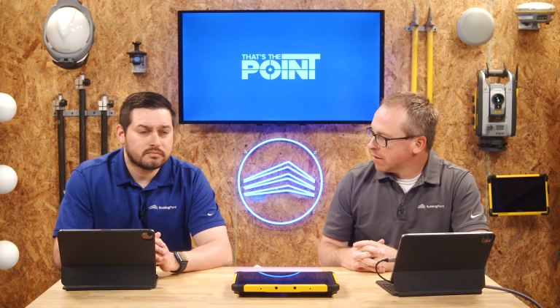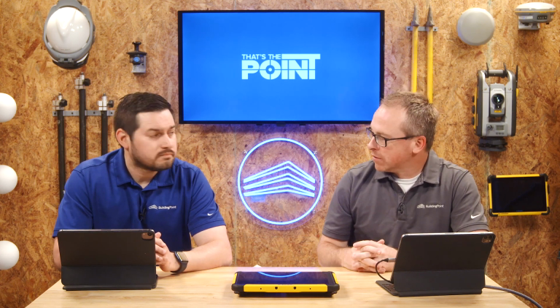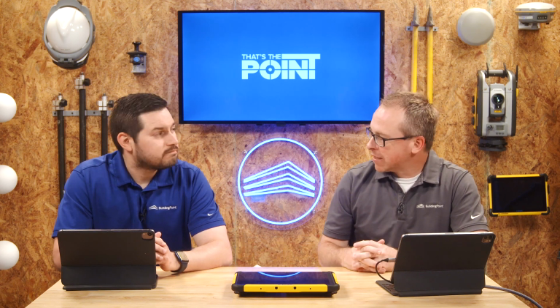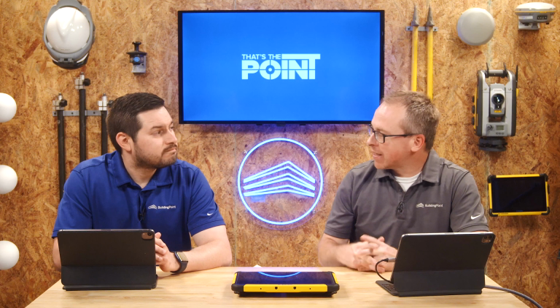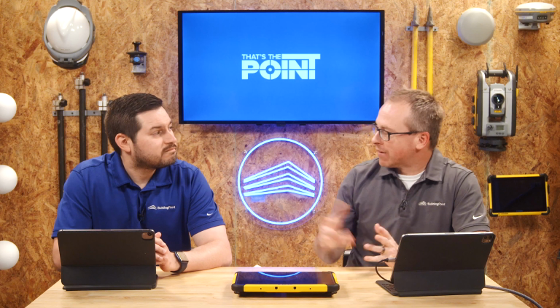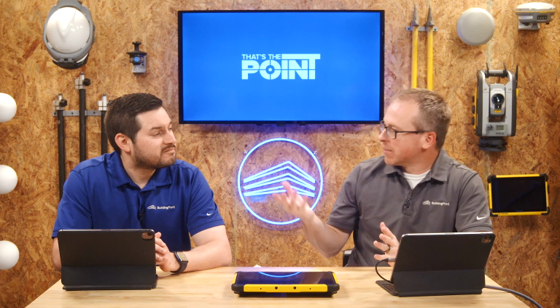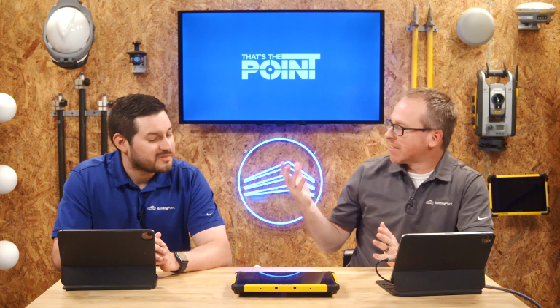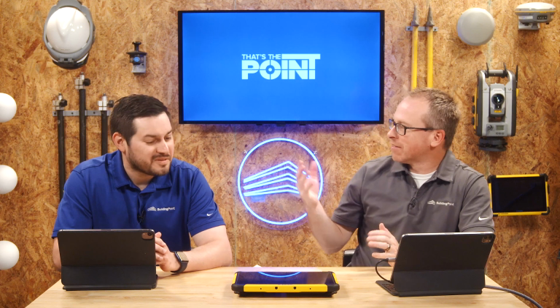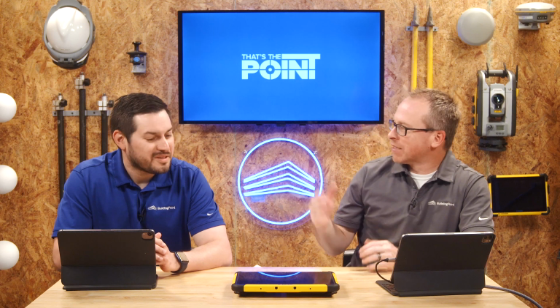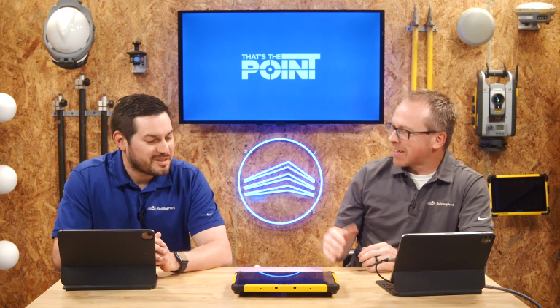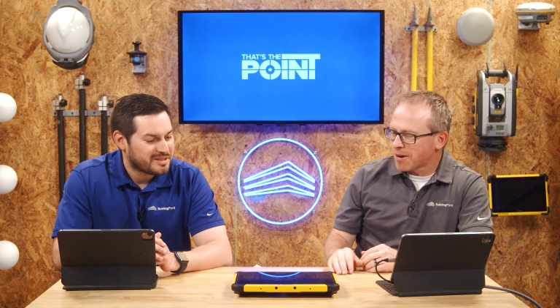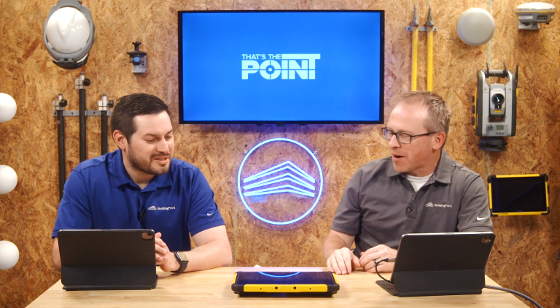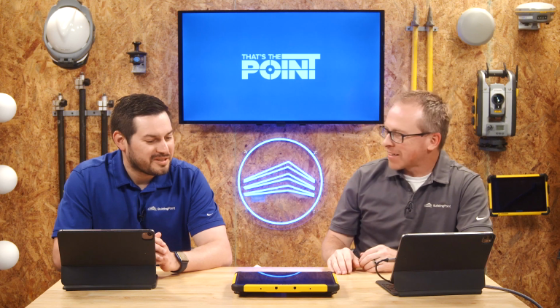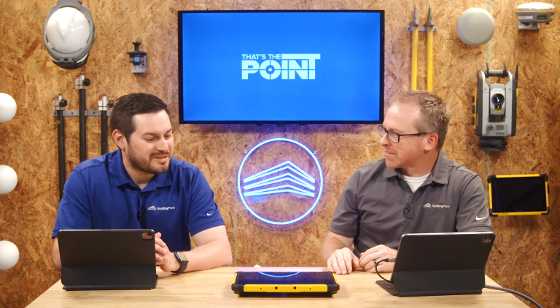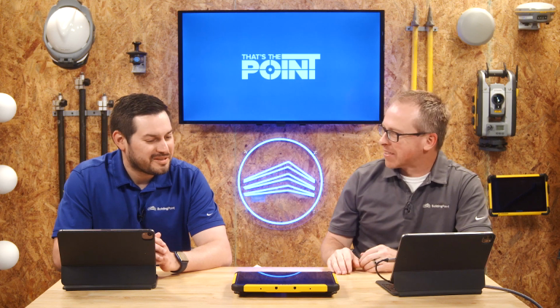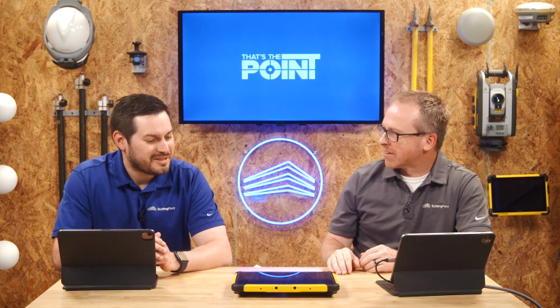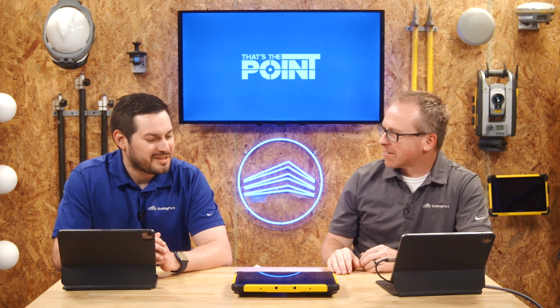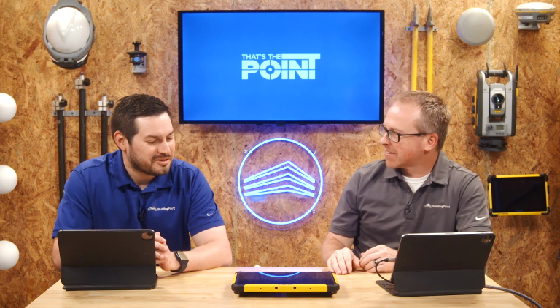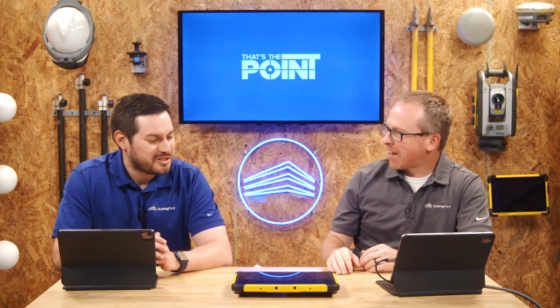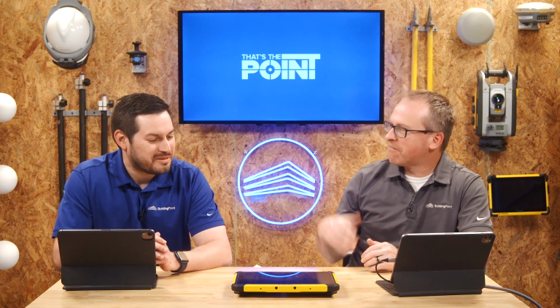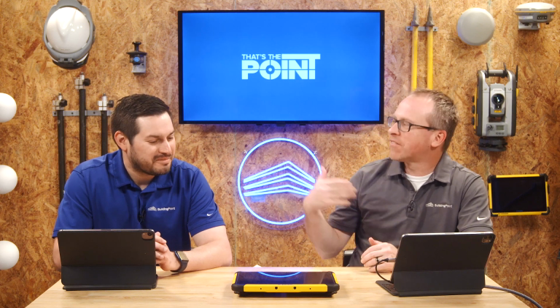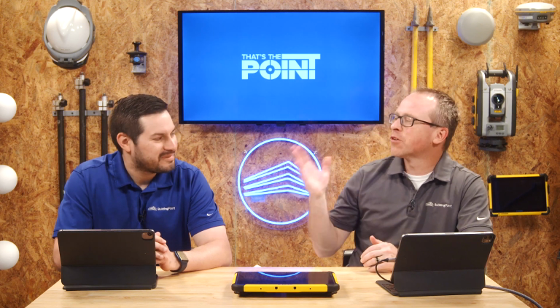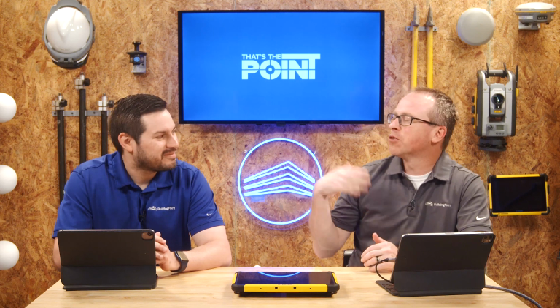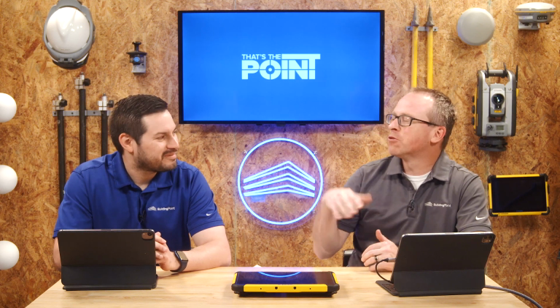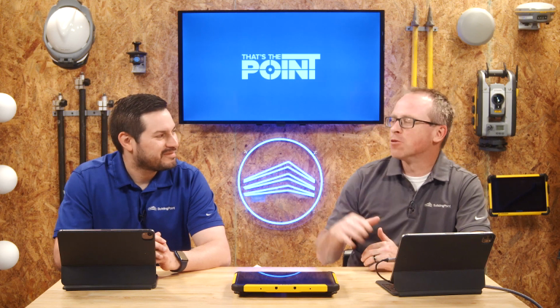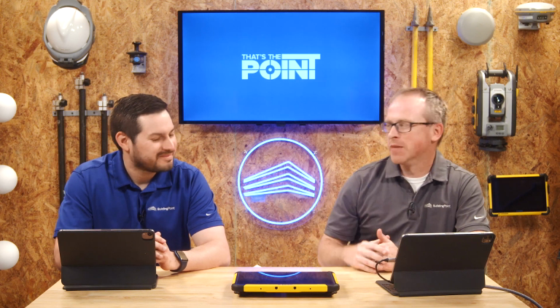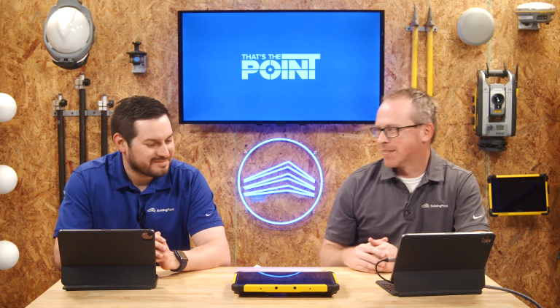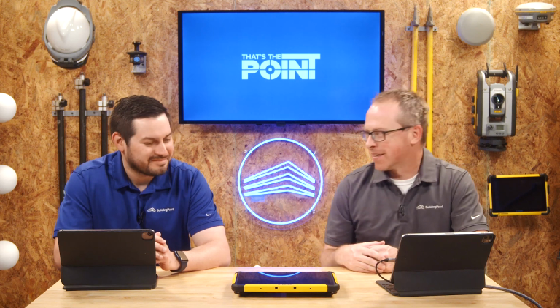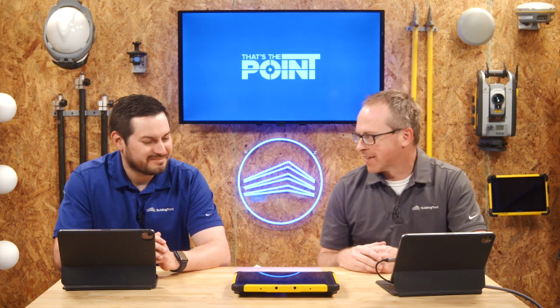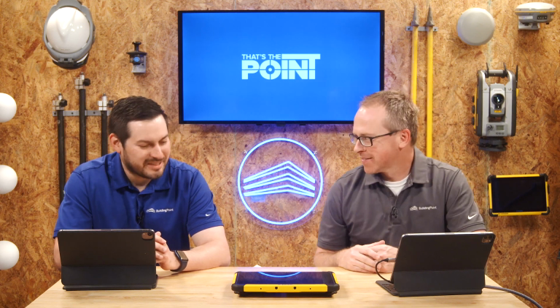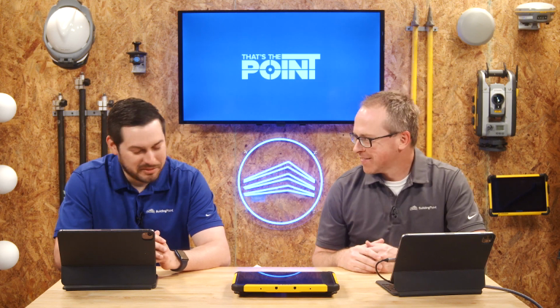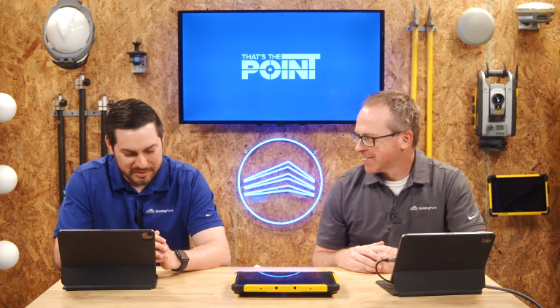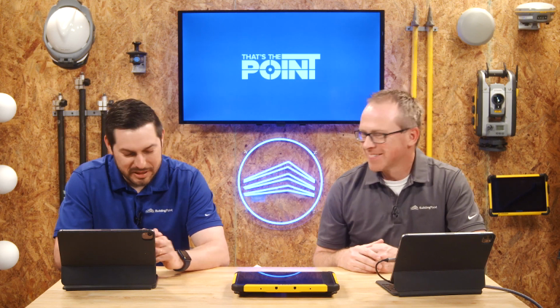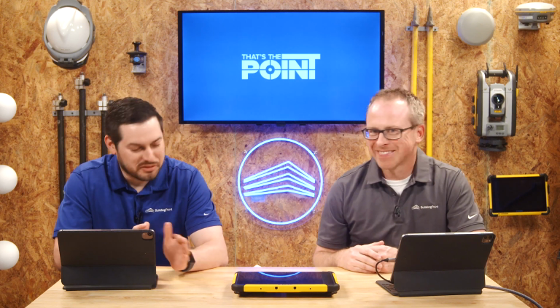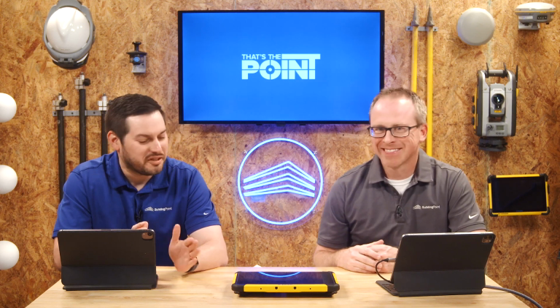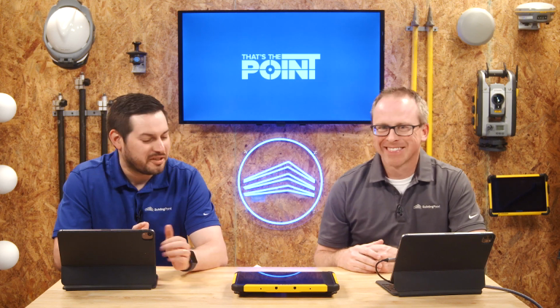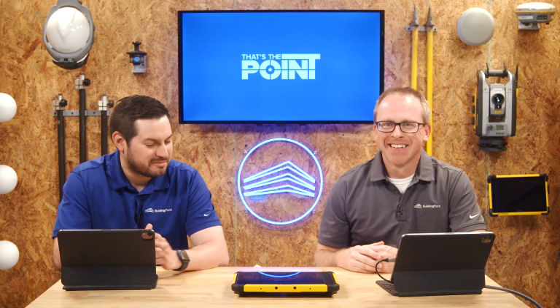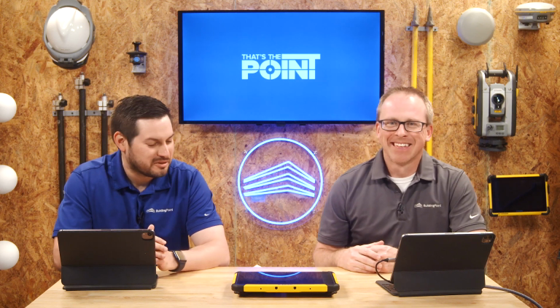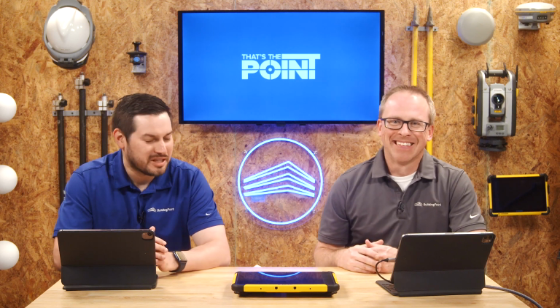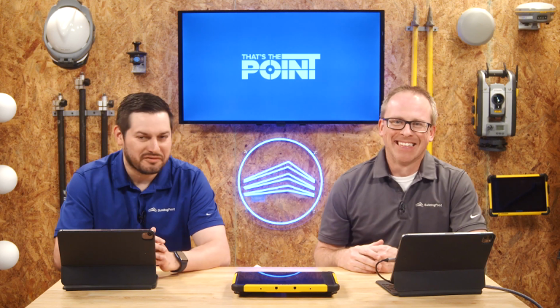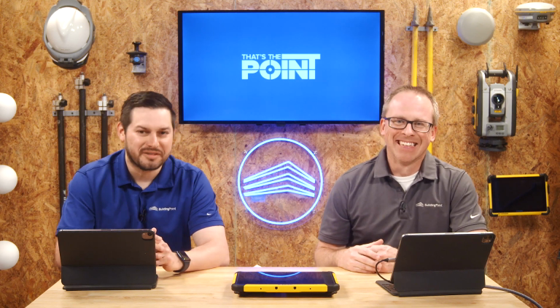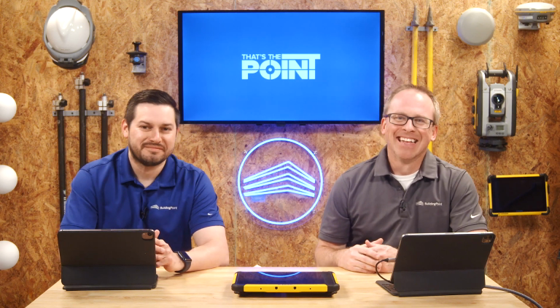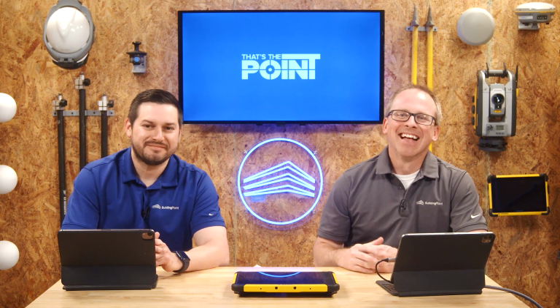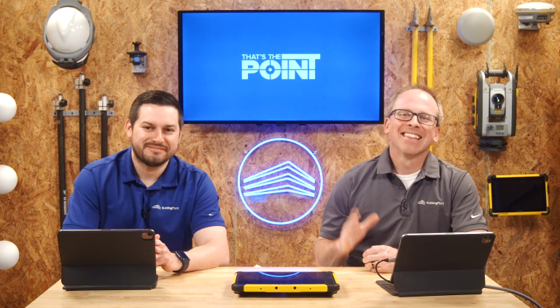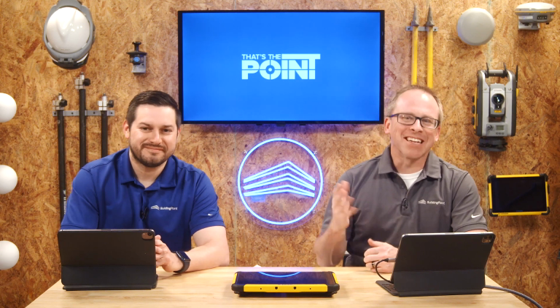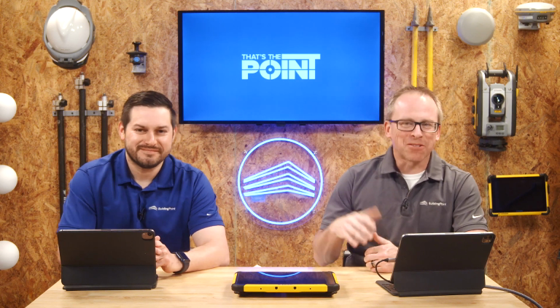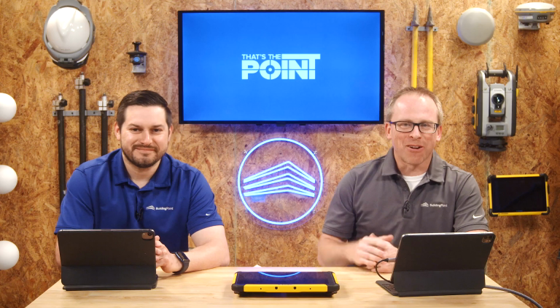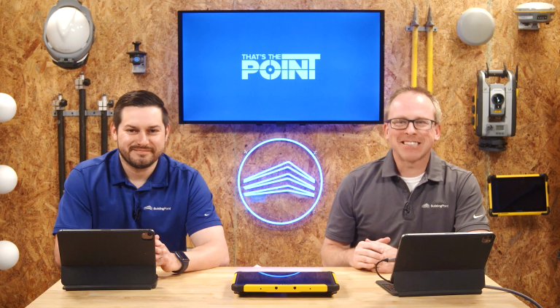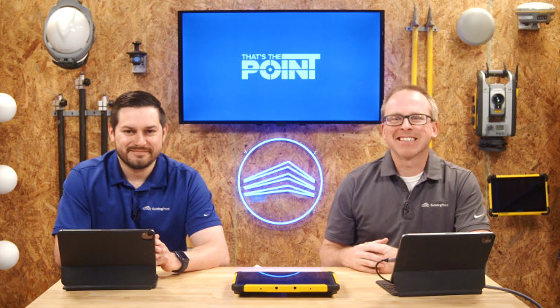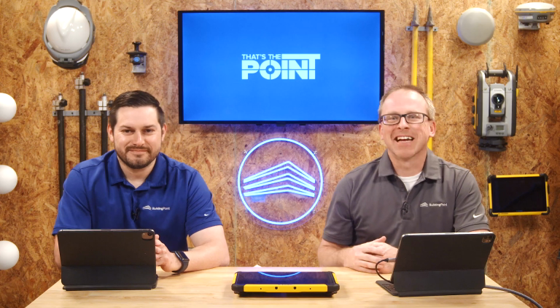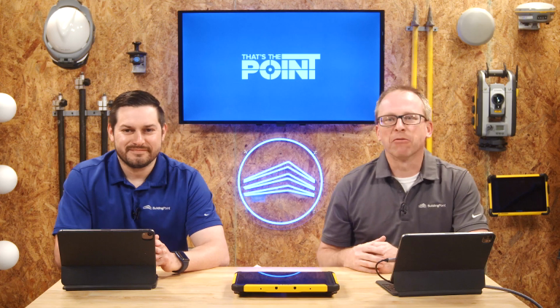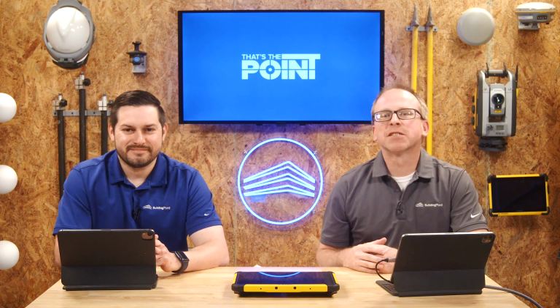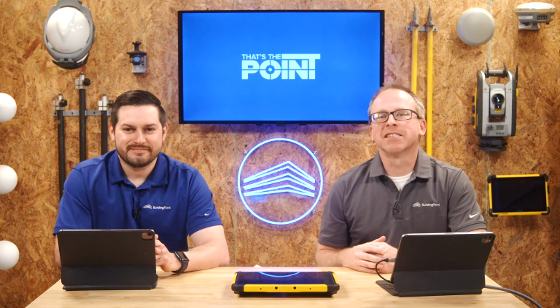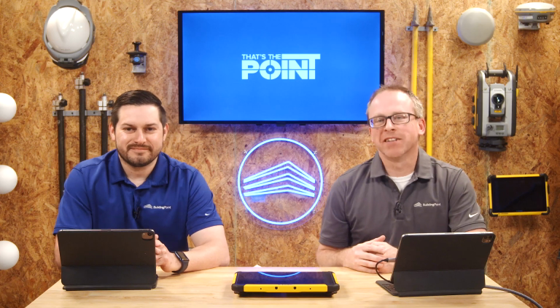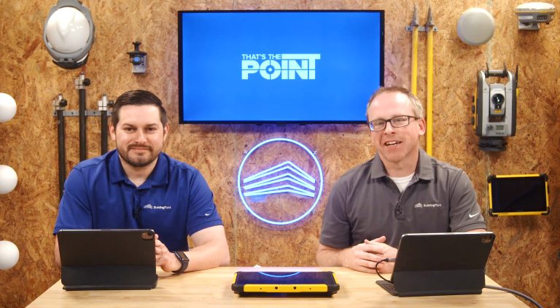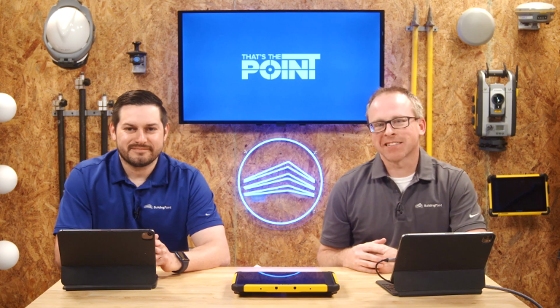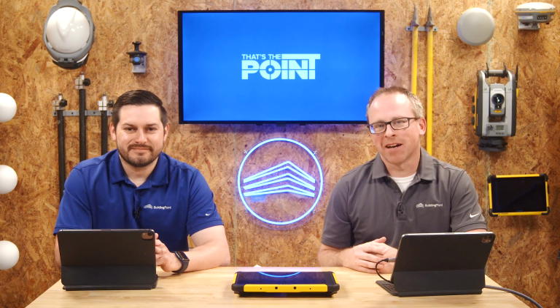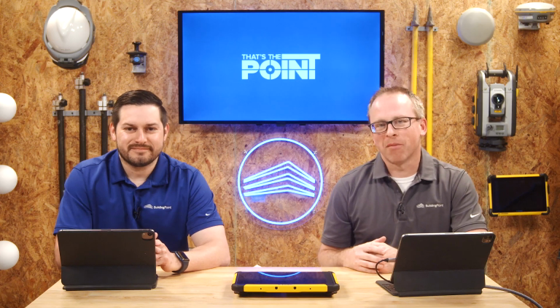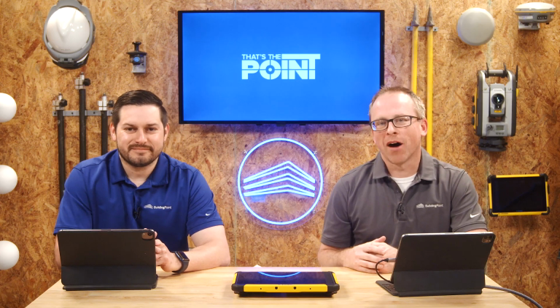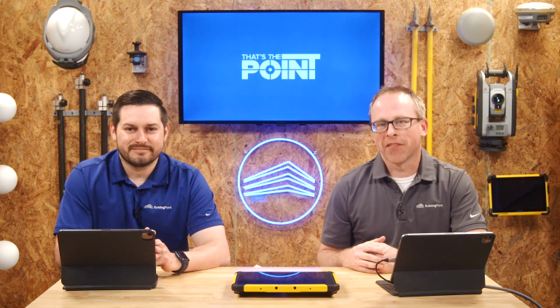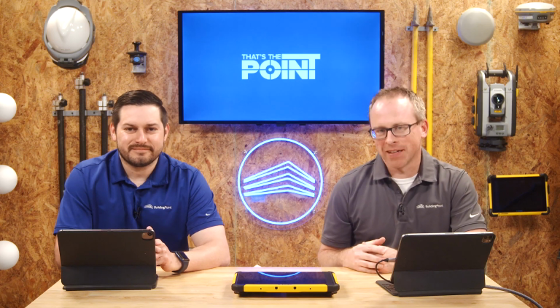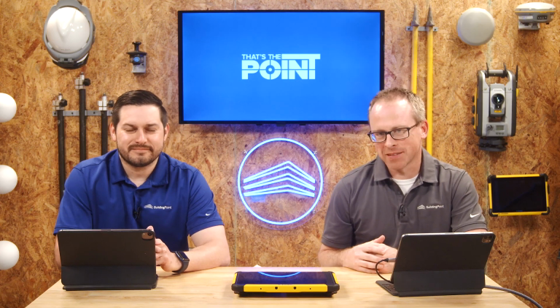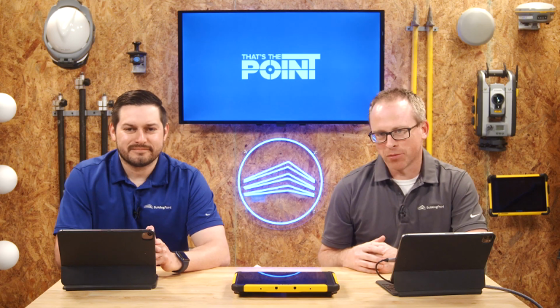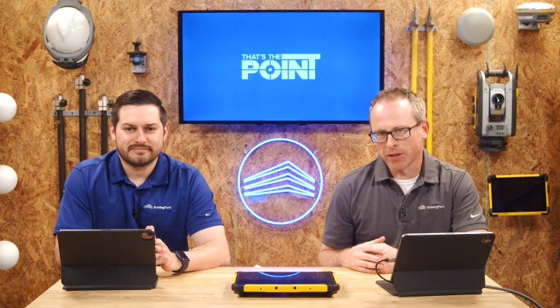We did it — we did an unboxing video! That was fun. Thanks for watching, and we'll see you next time on That's The Point.